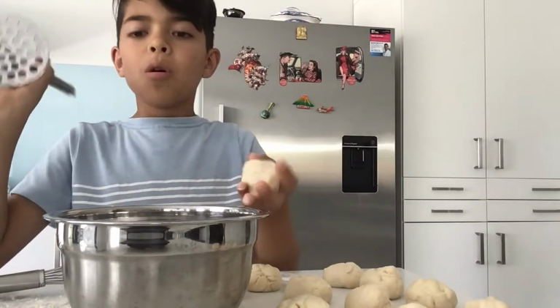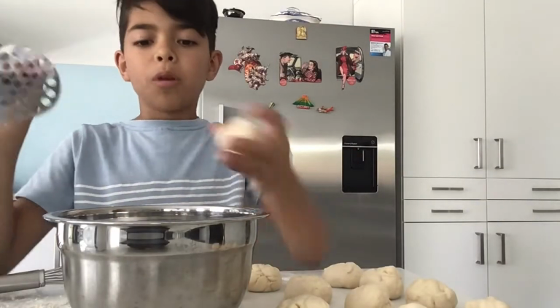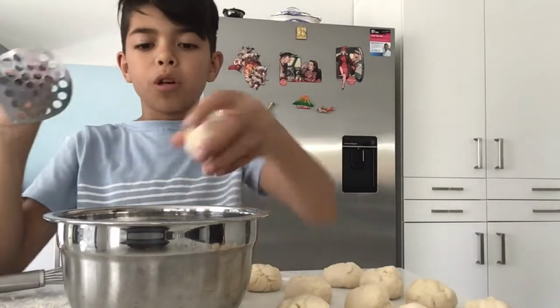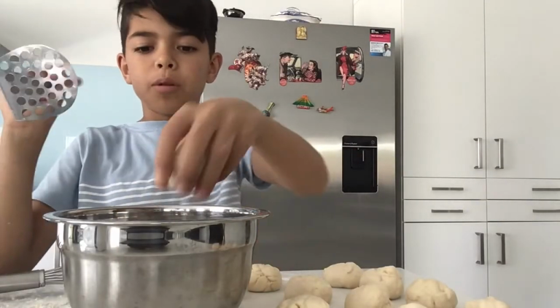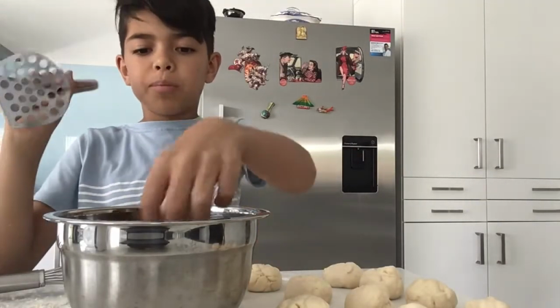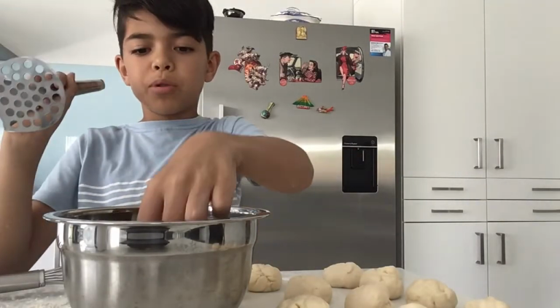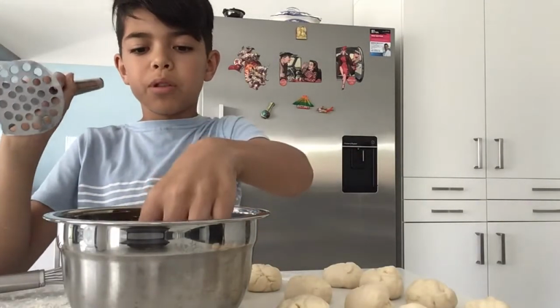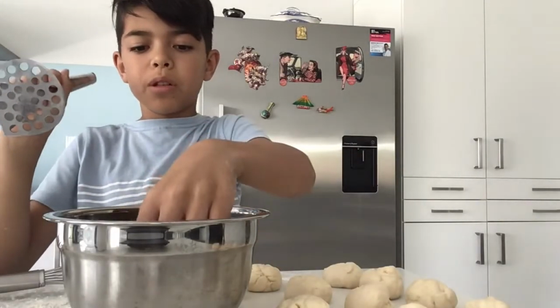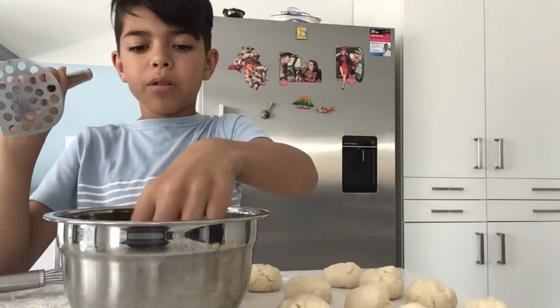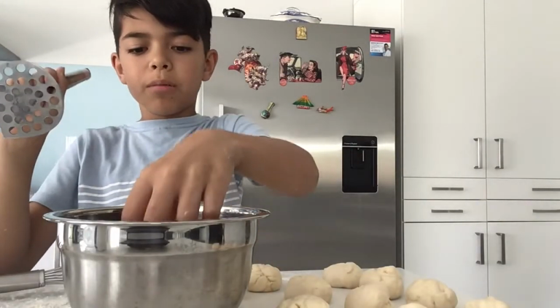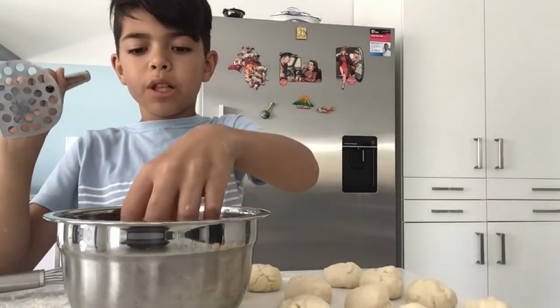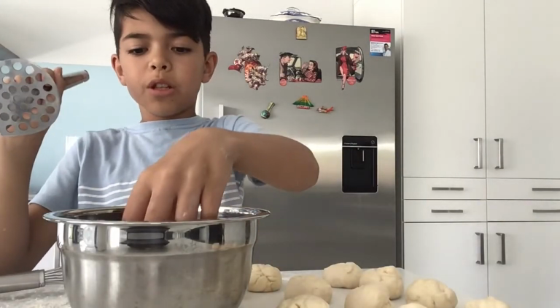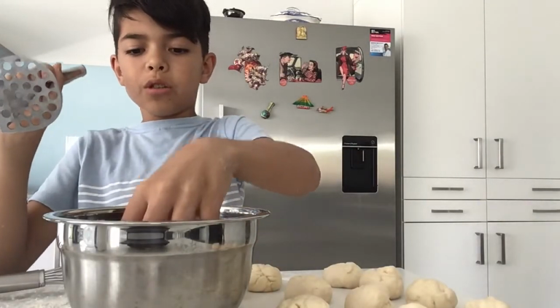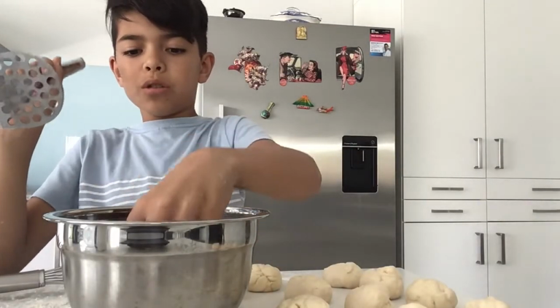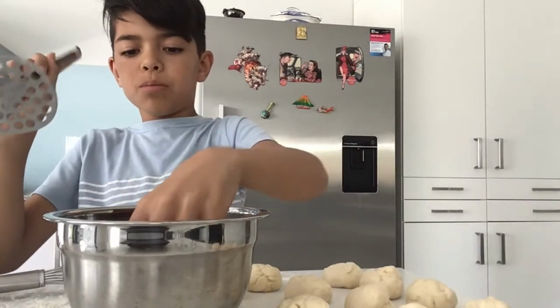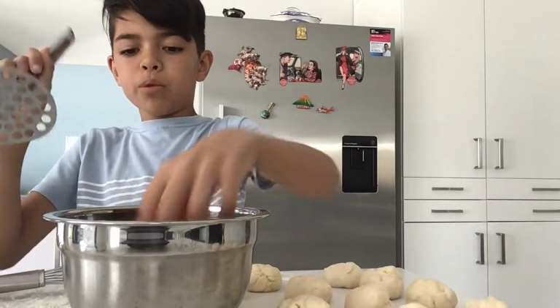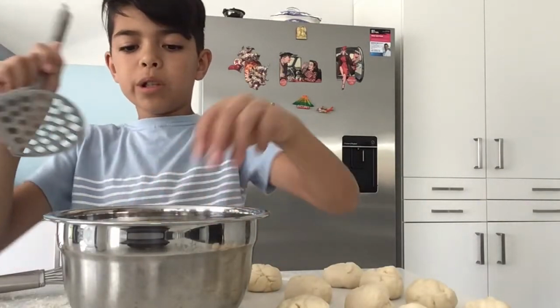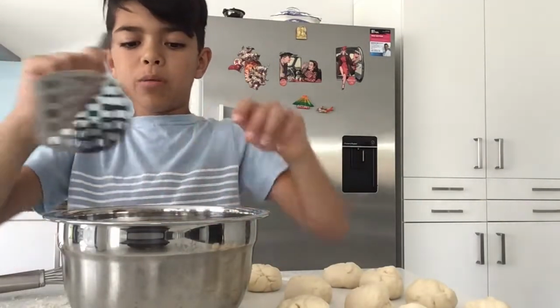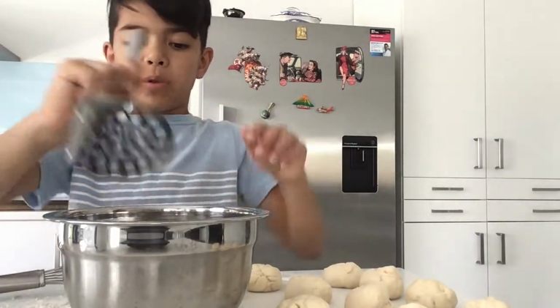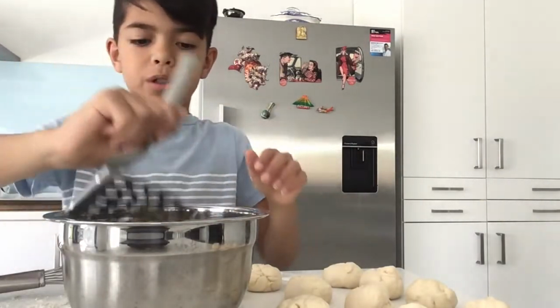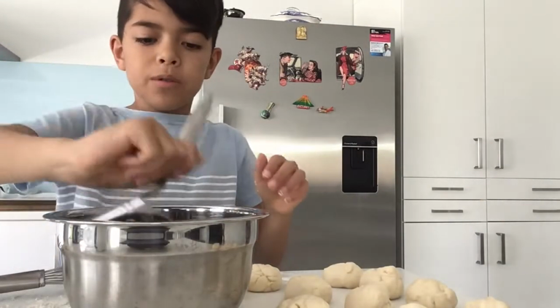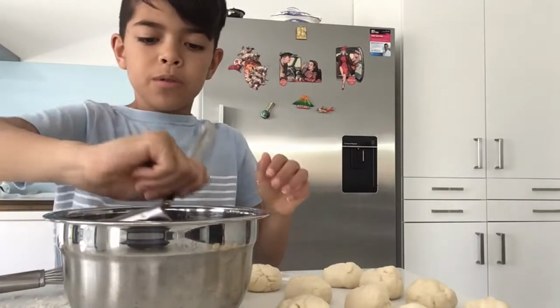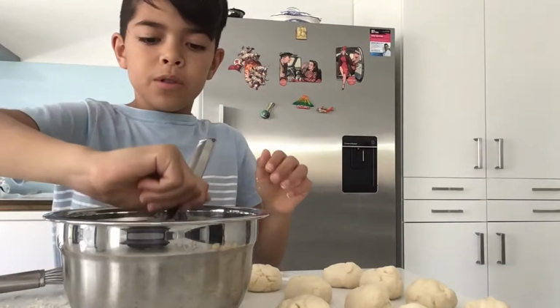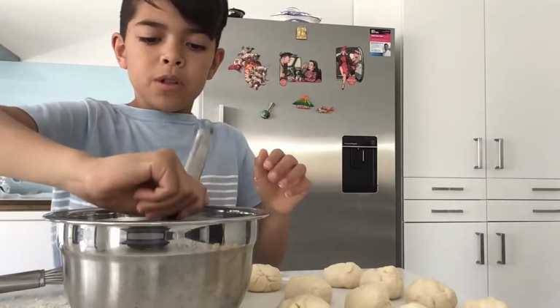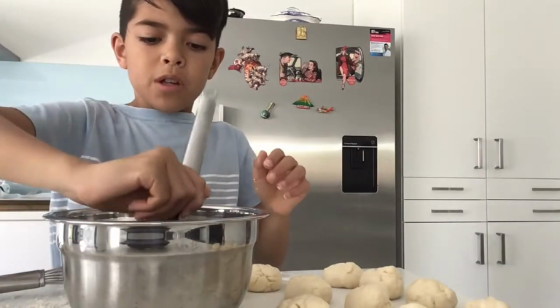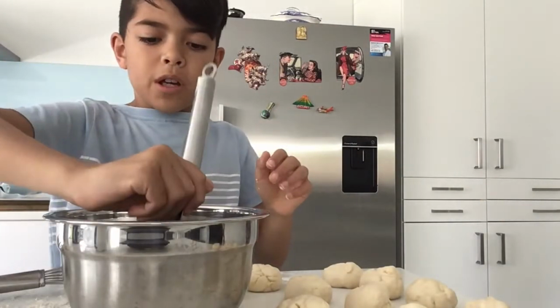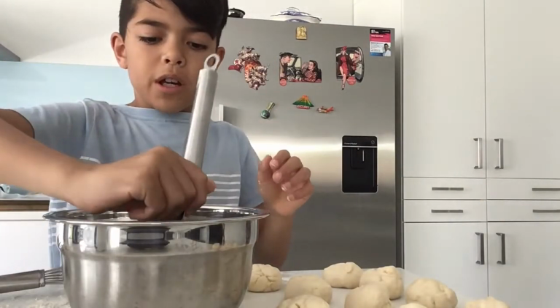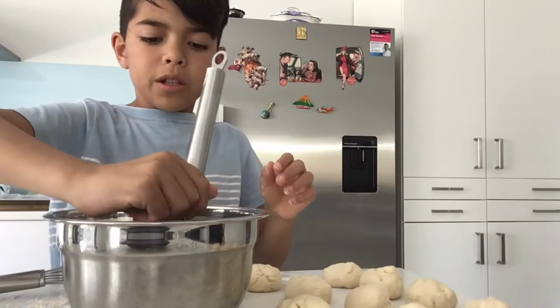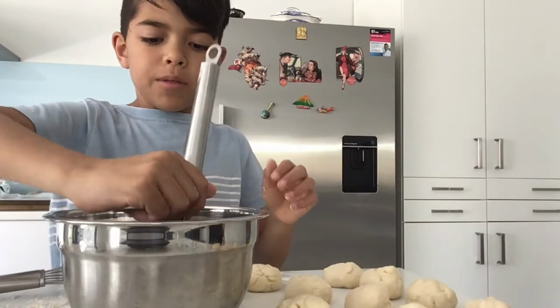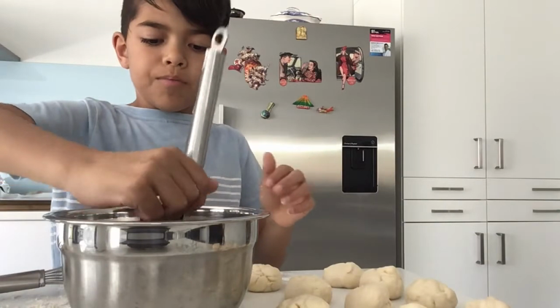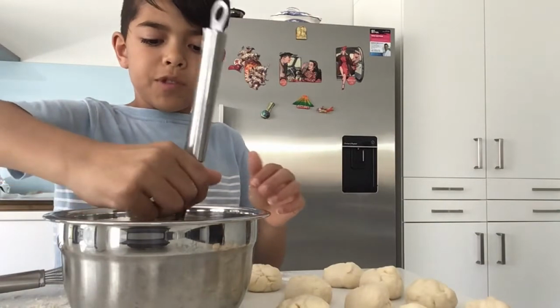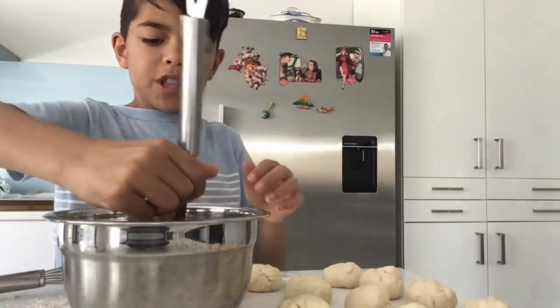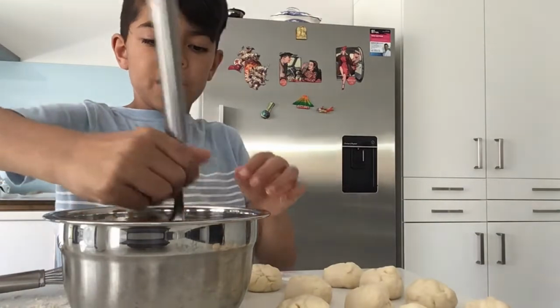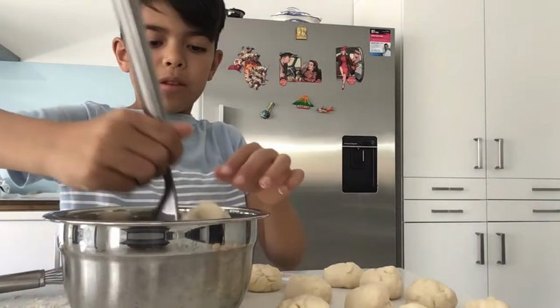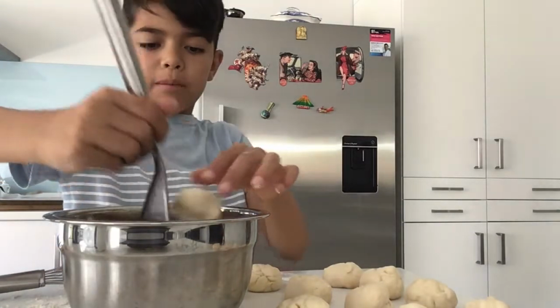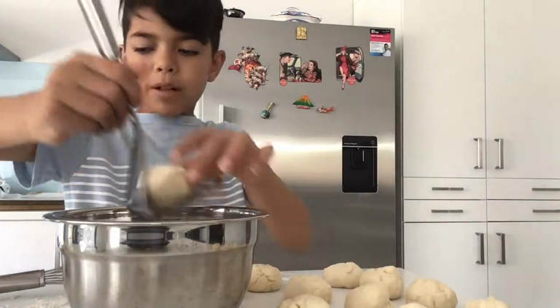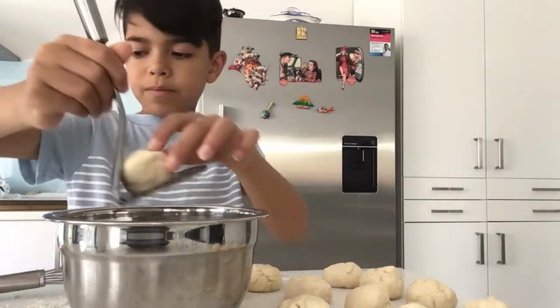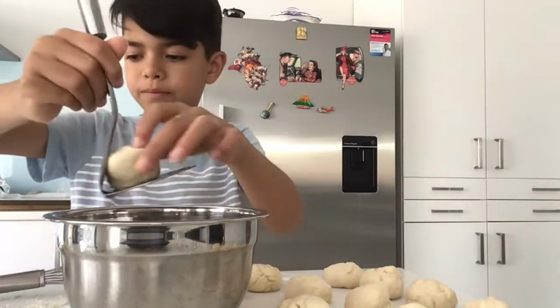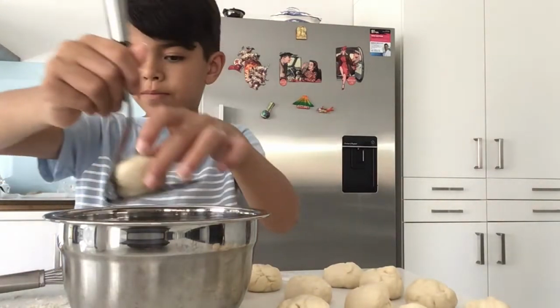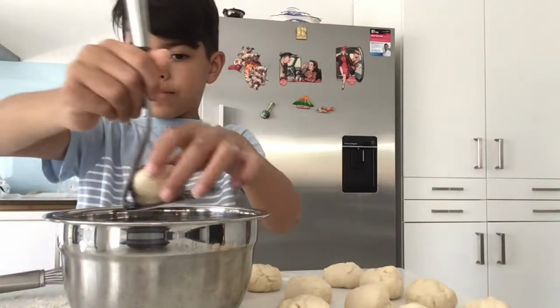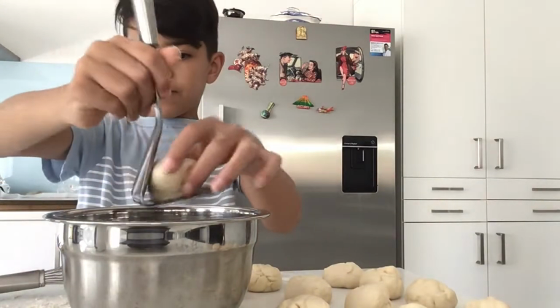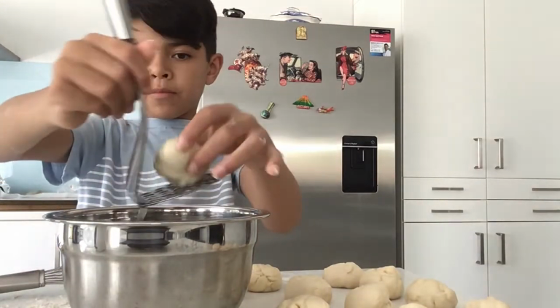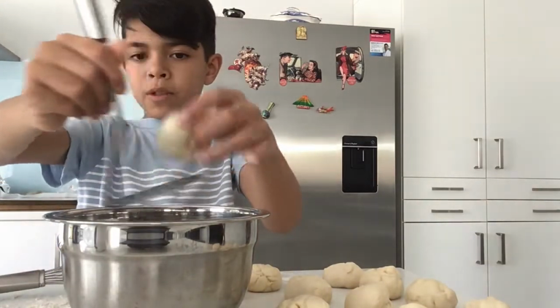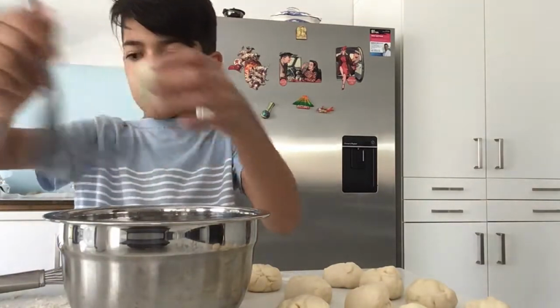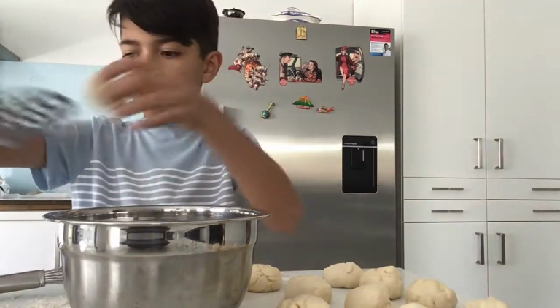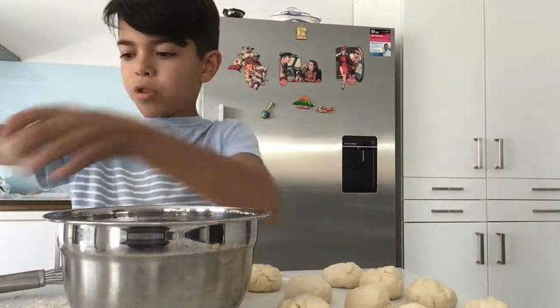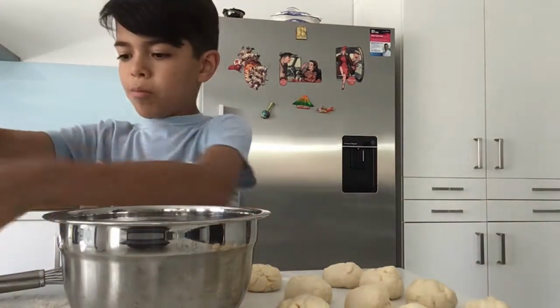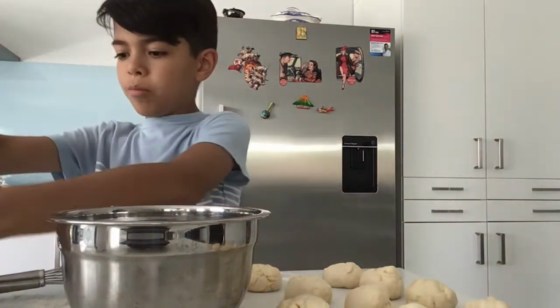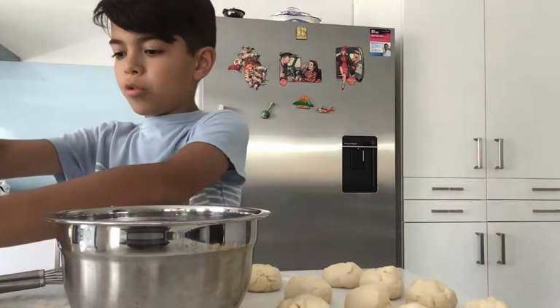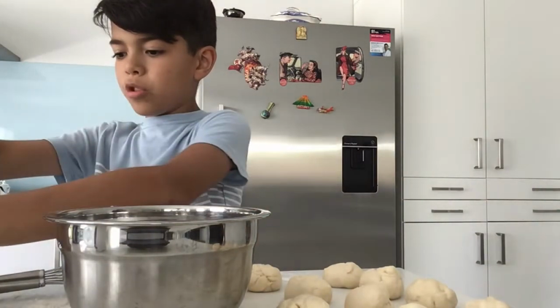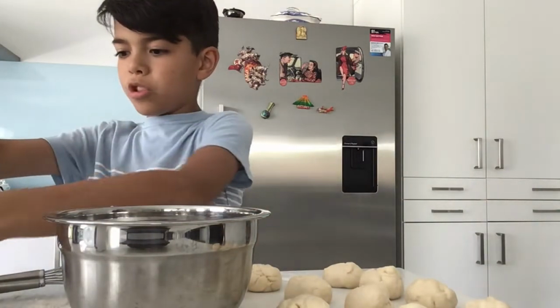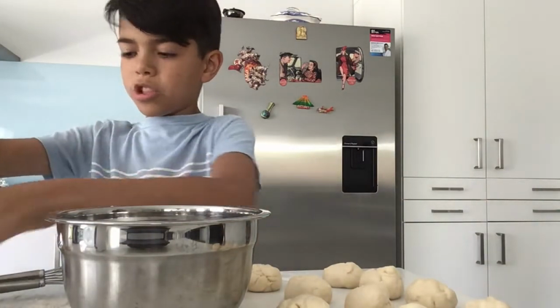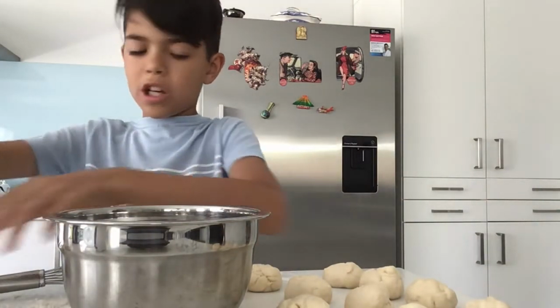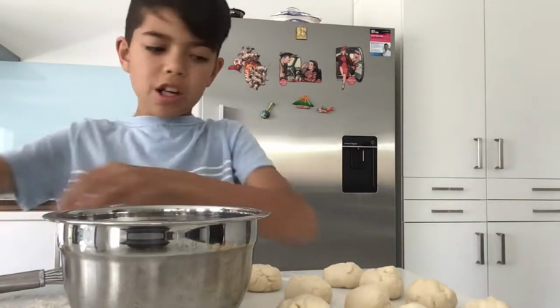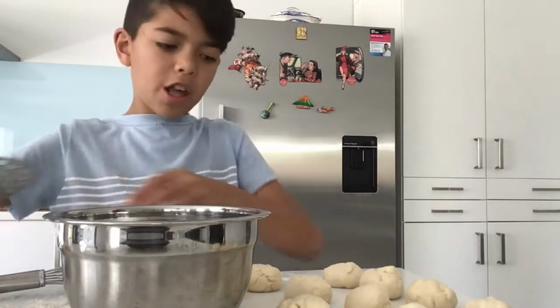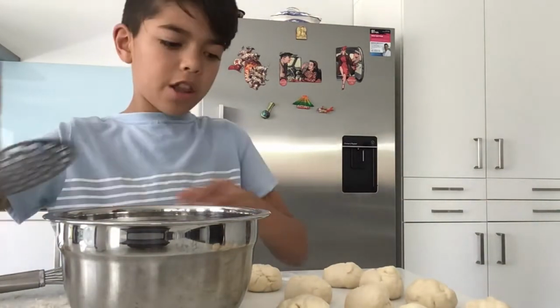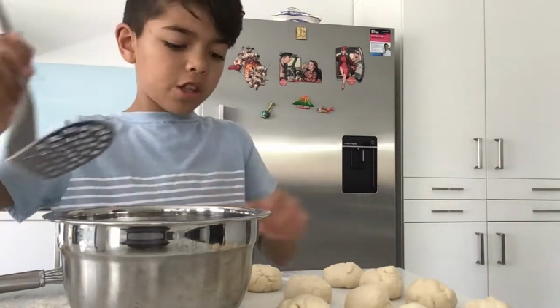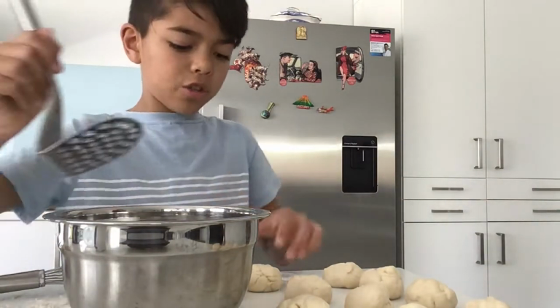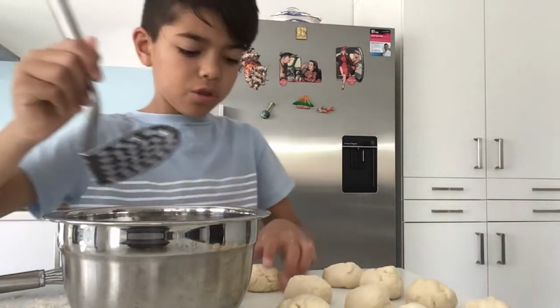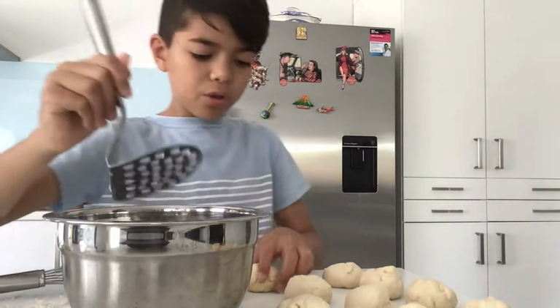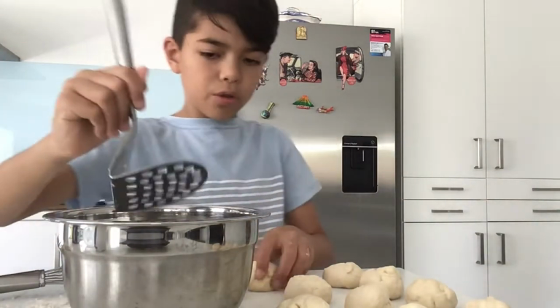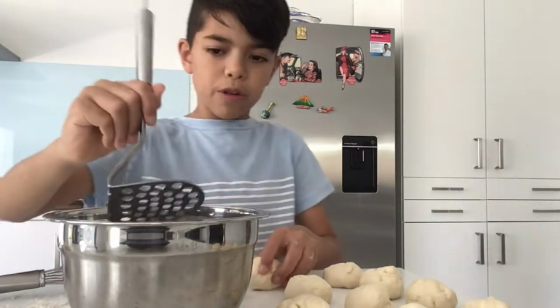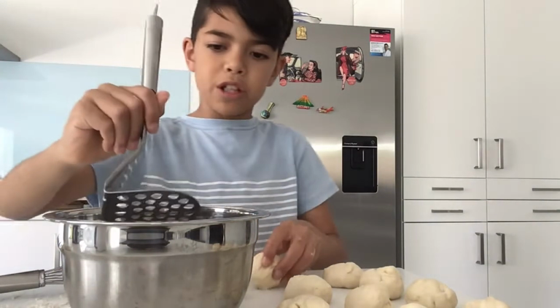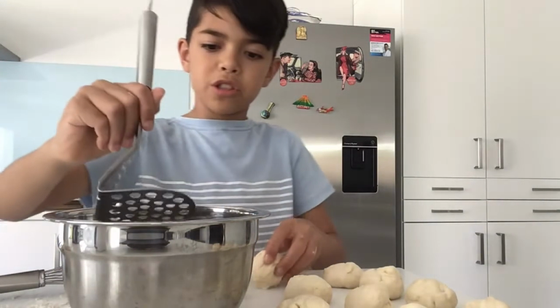we're going to put them in the boiling water, then take them out, put them to the side, and then do the rest.